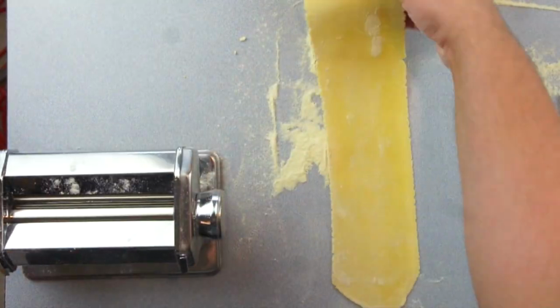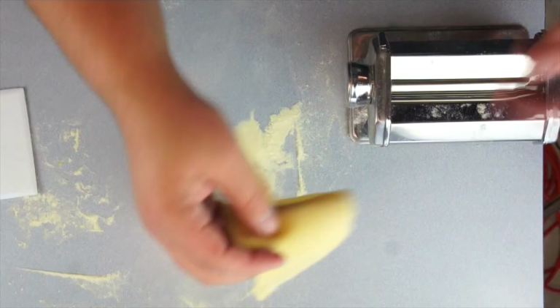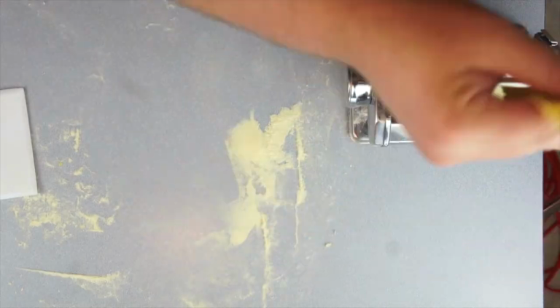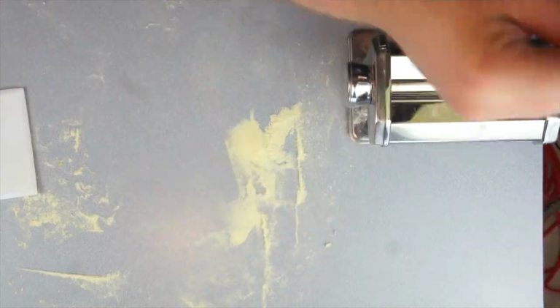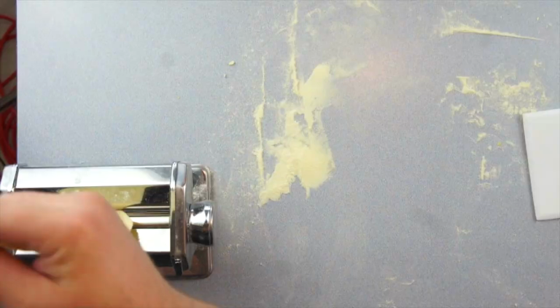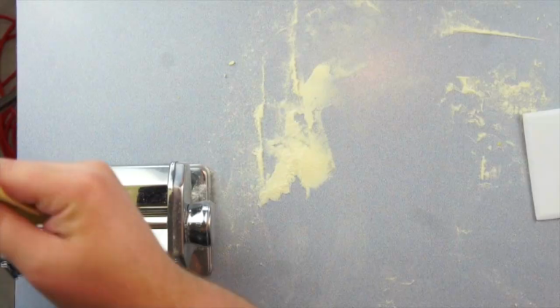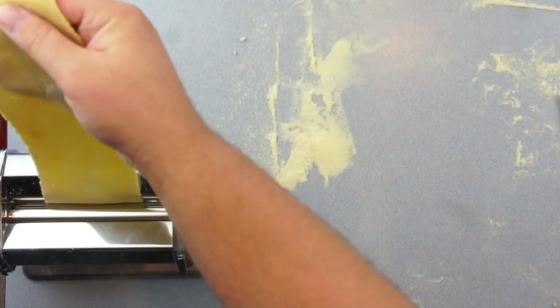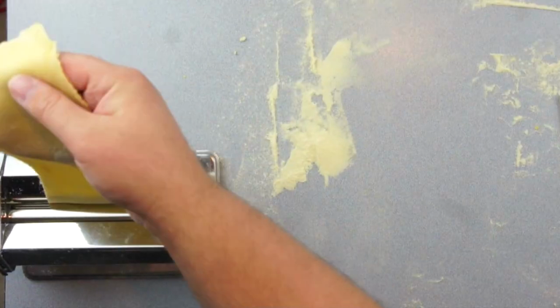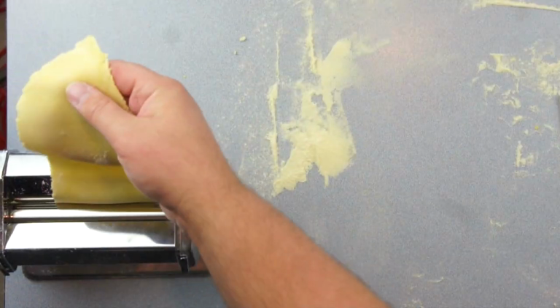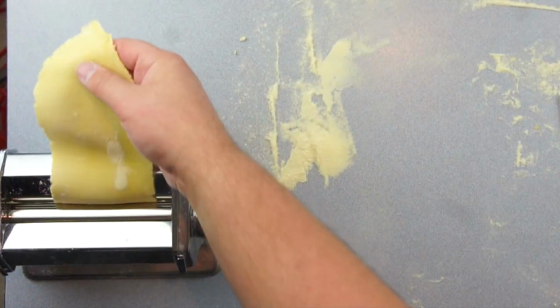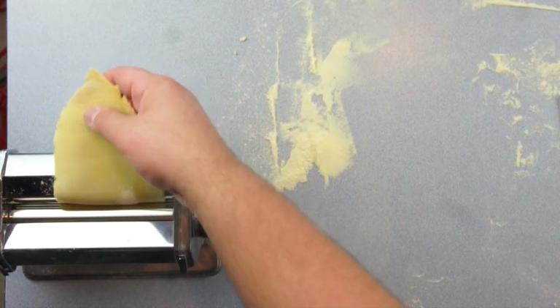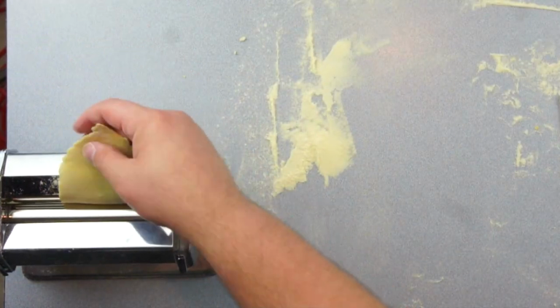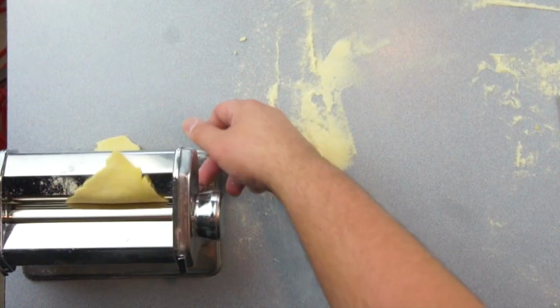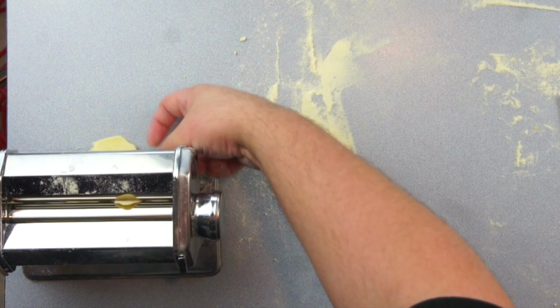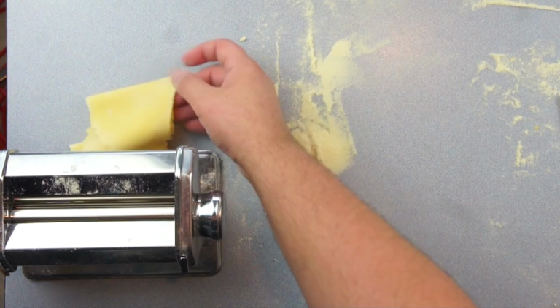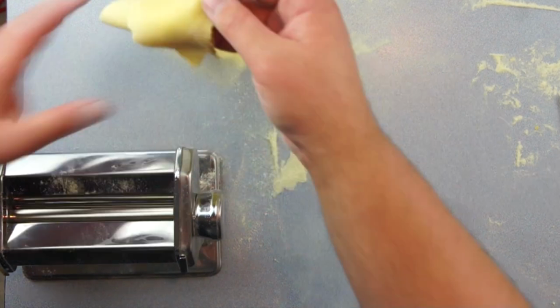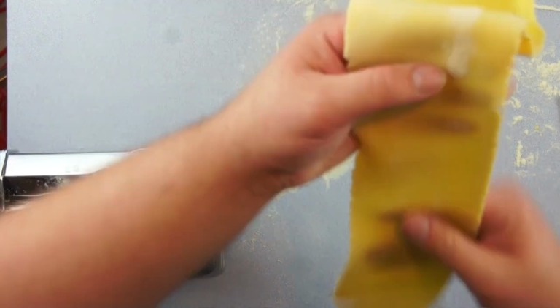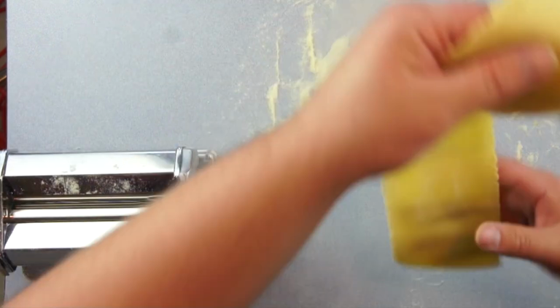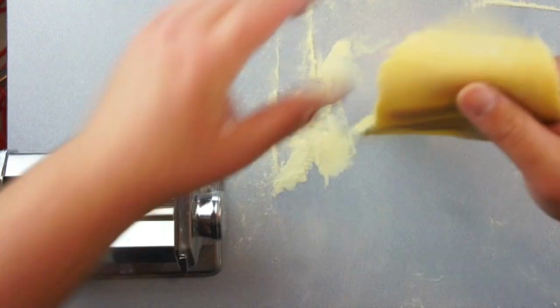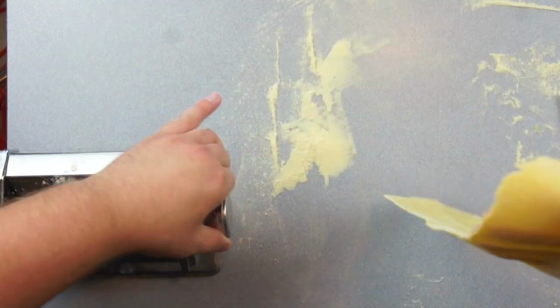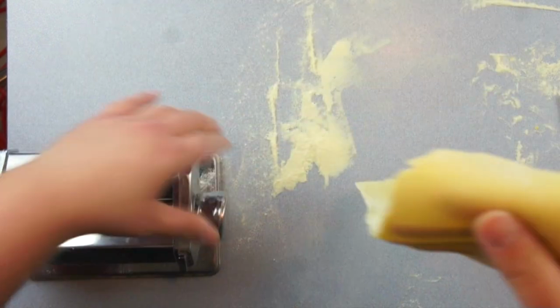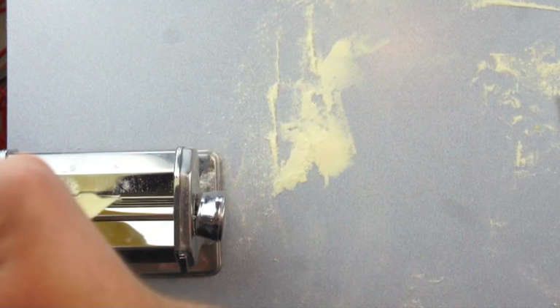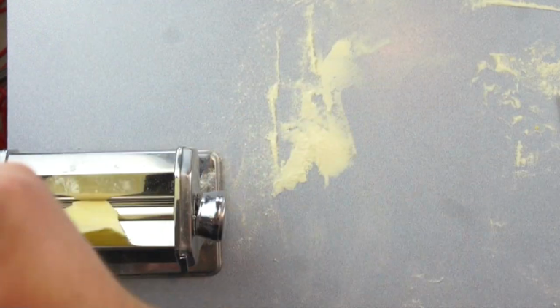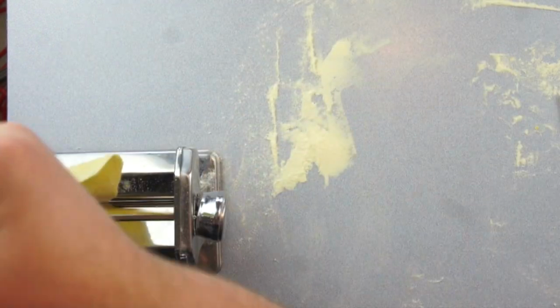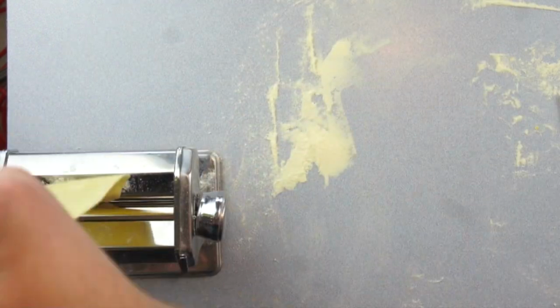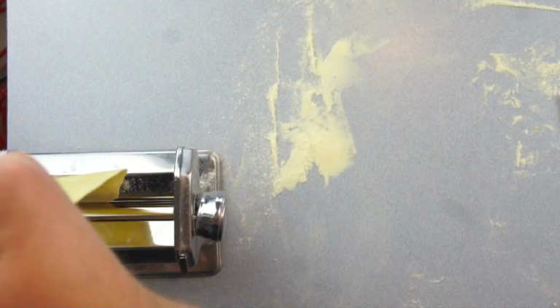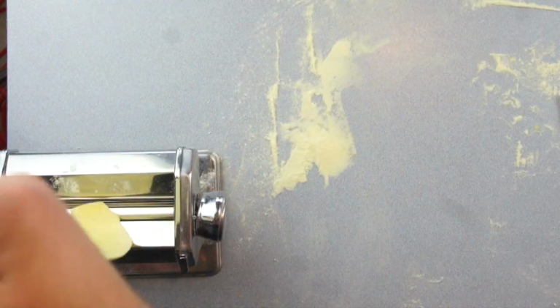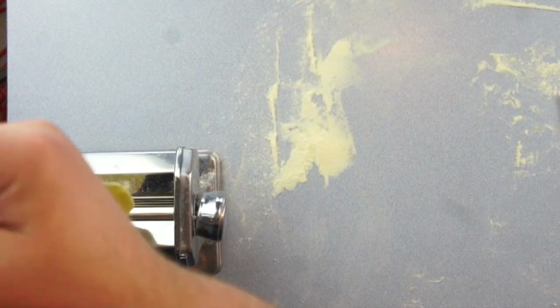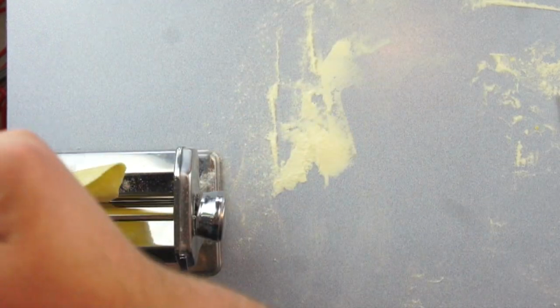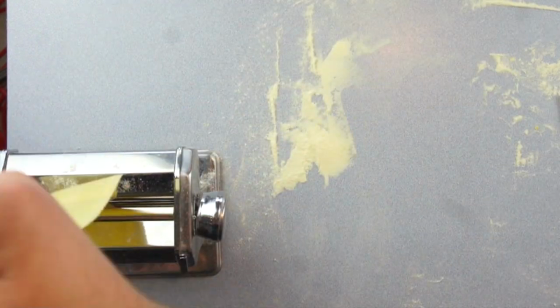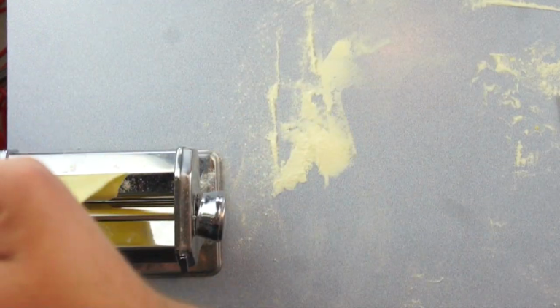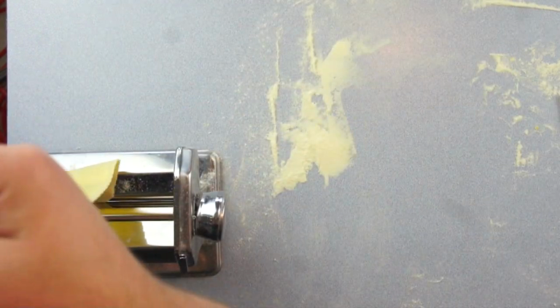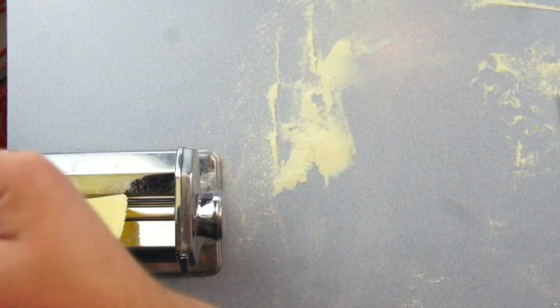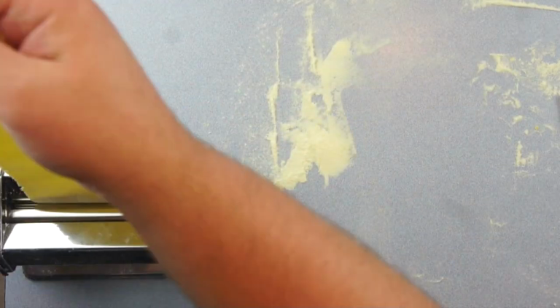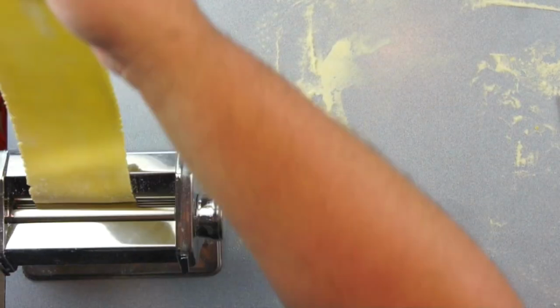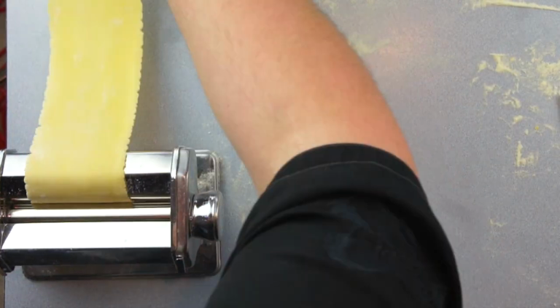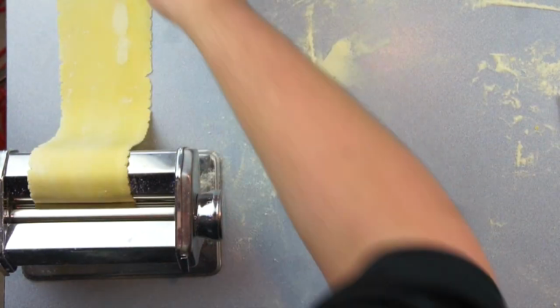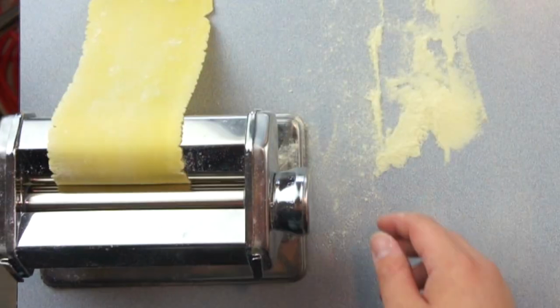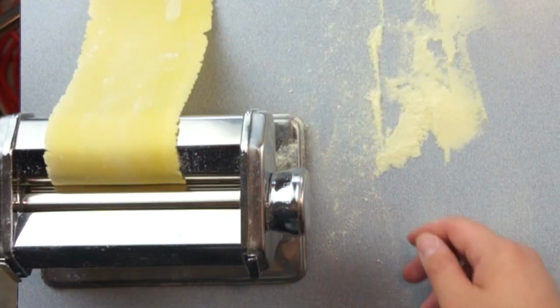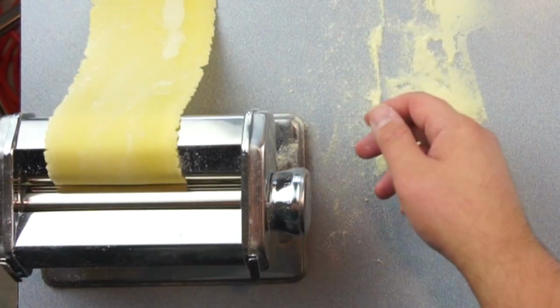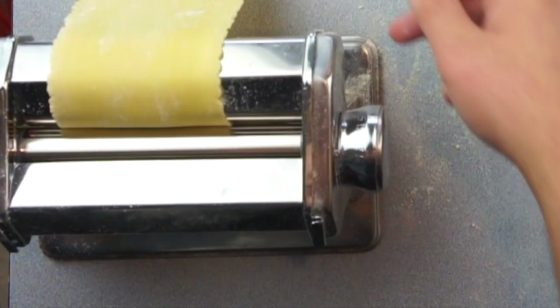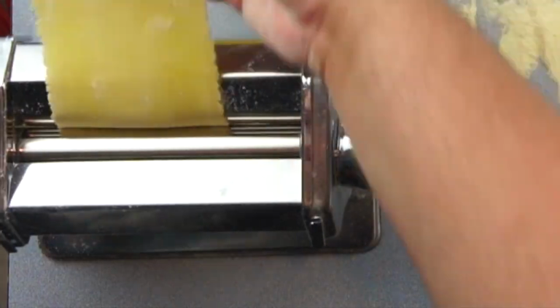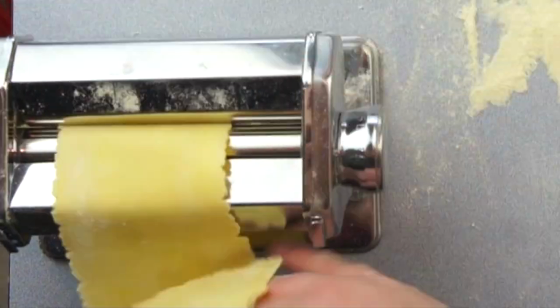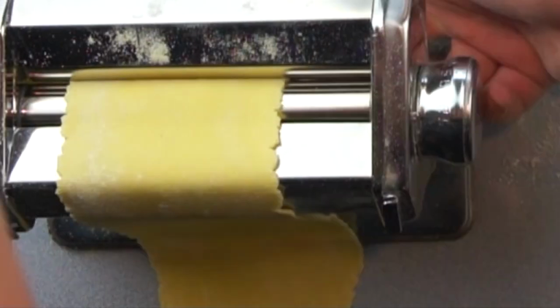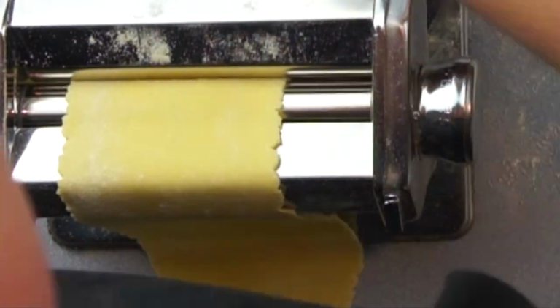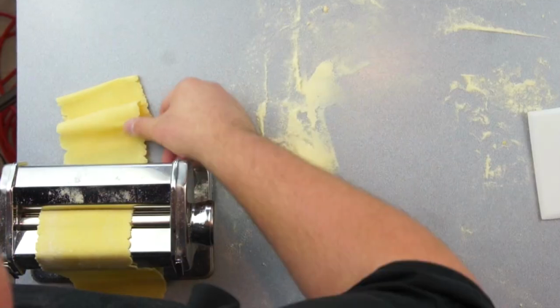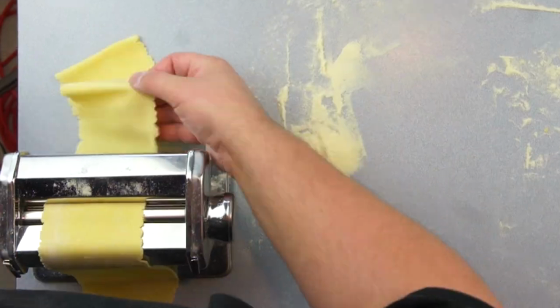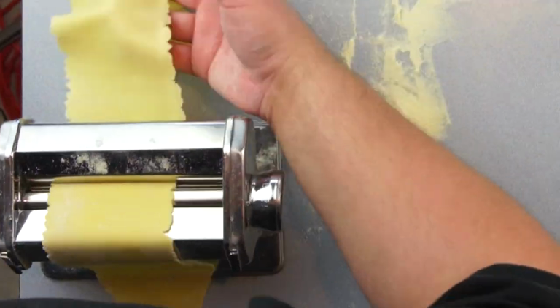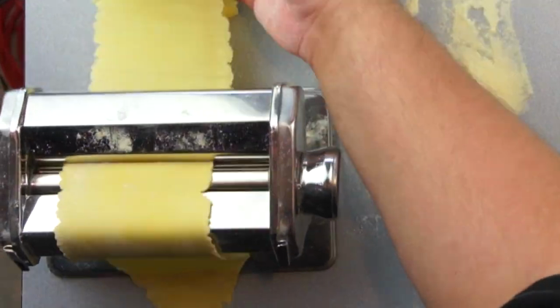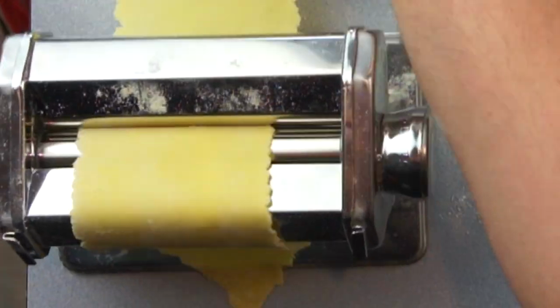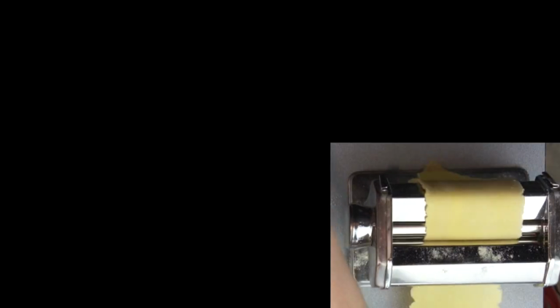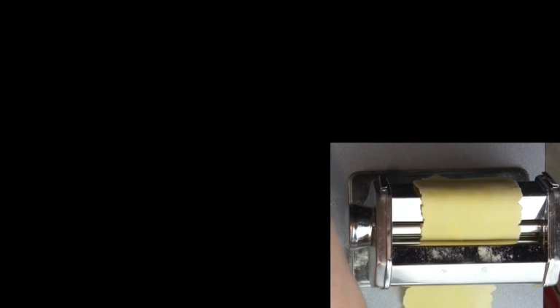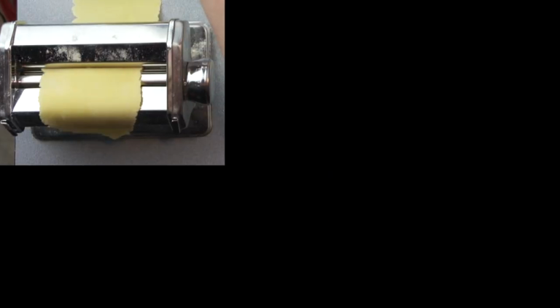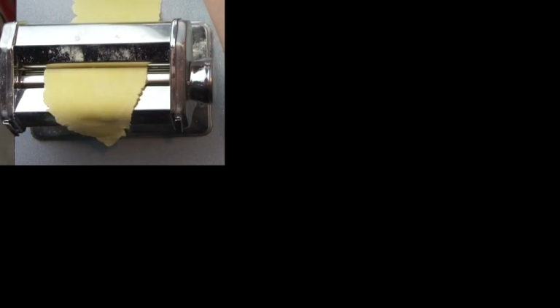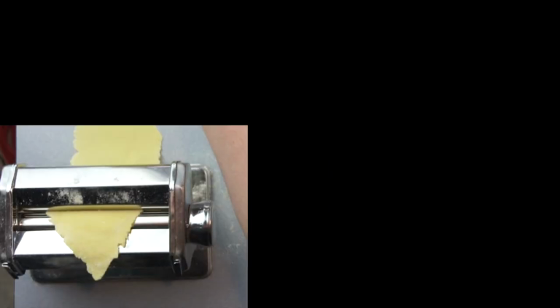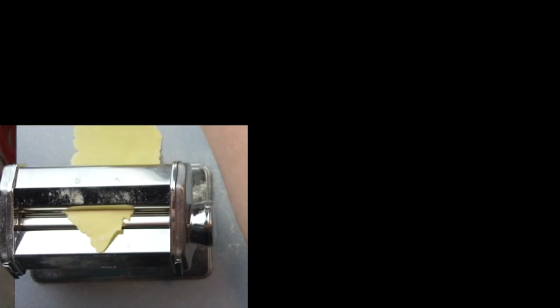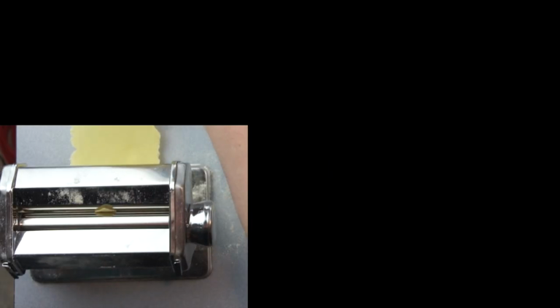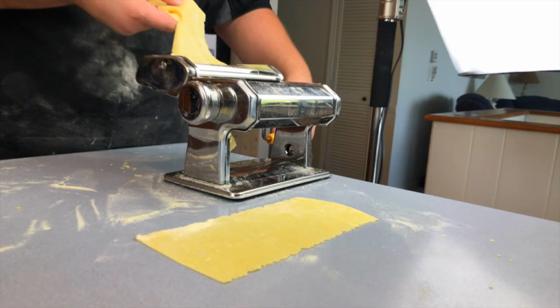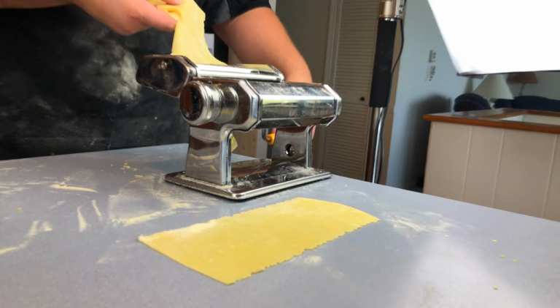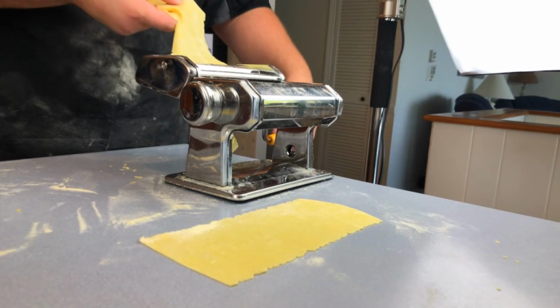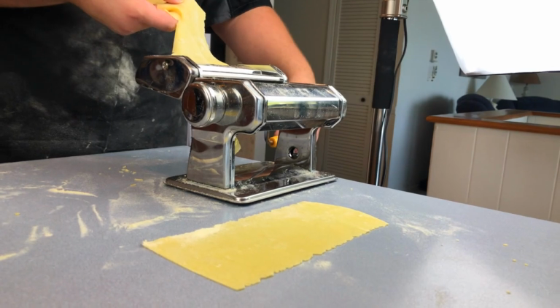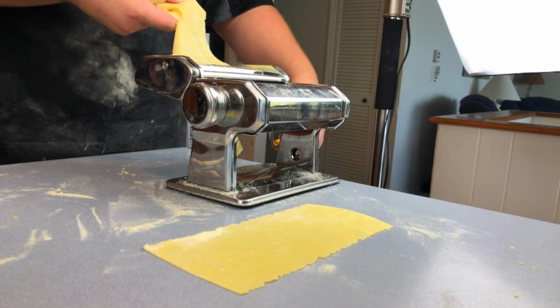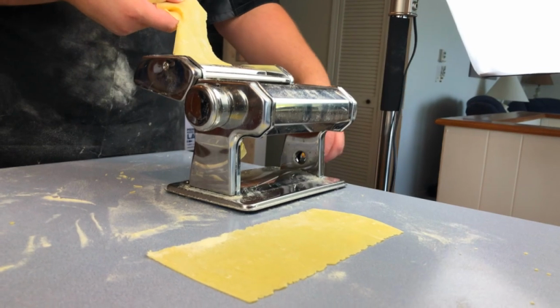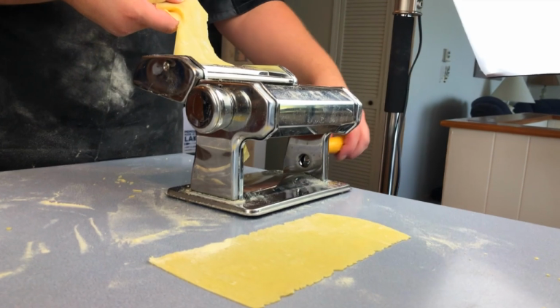Pasta is pretty easy to make but it does take a lot of time and patience. But baby, you're going to be happy in the end.